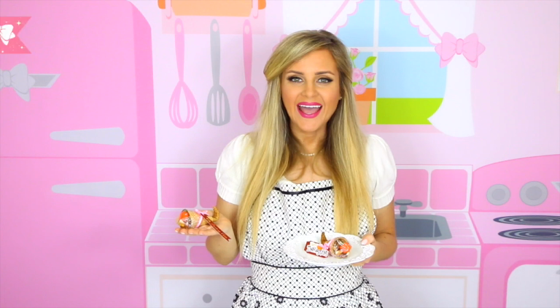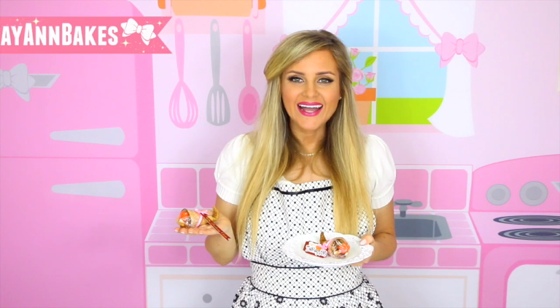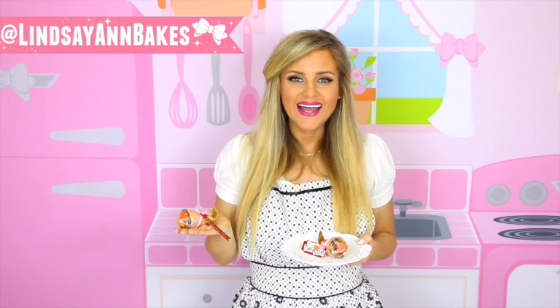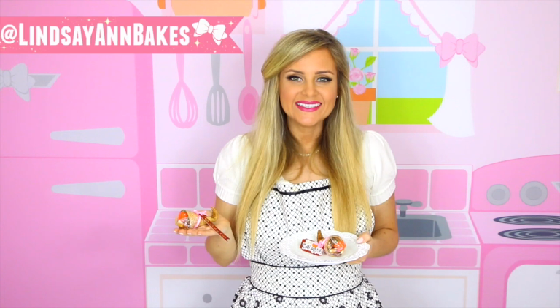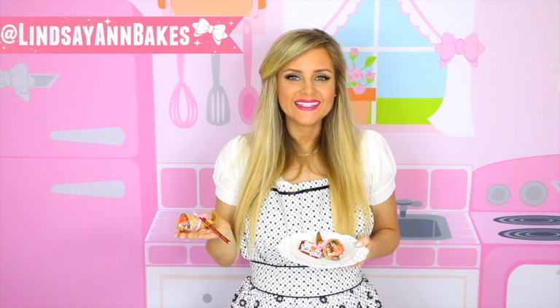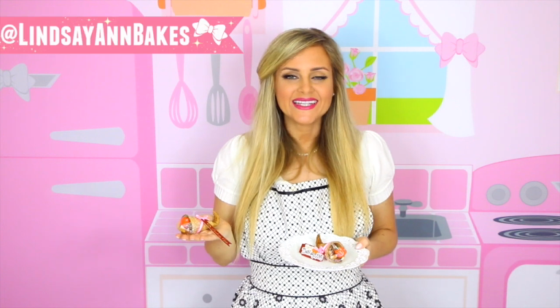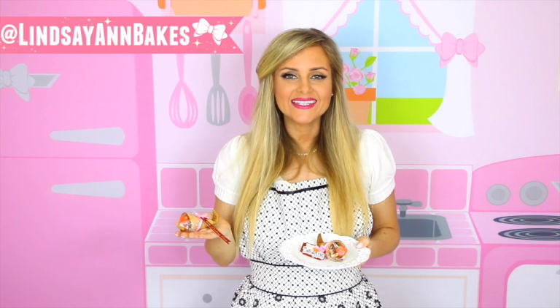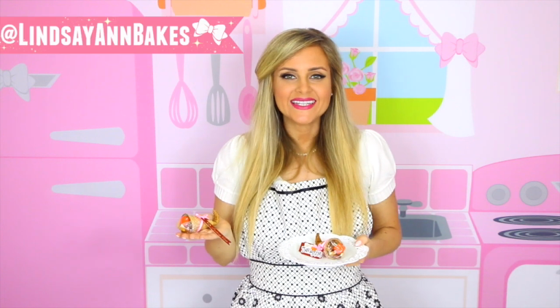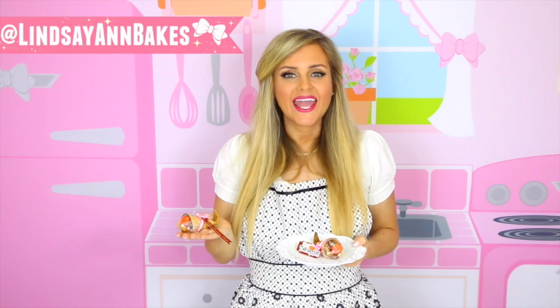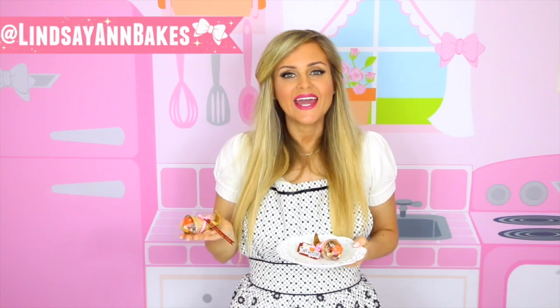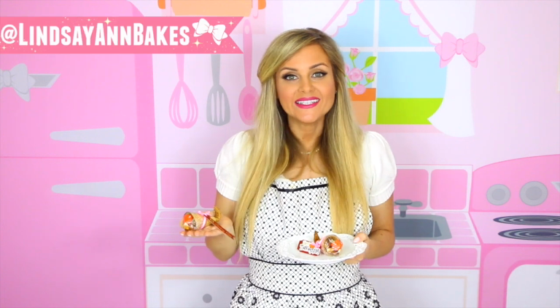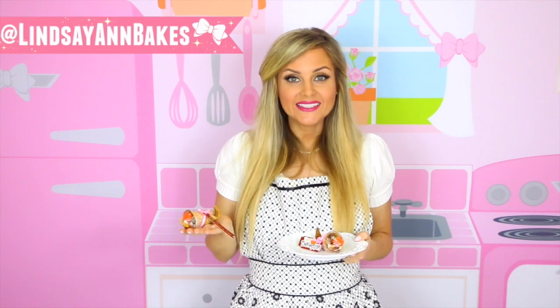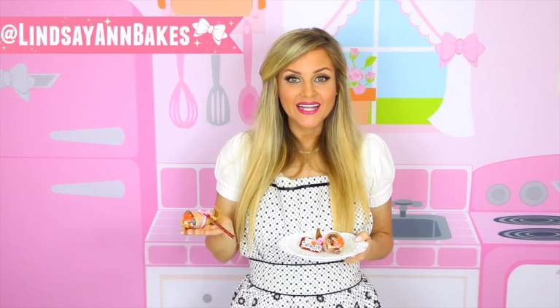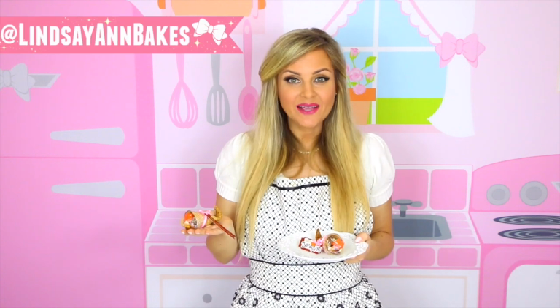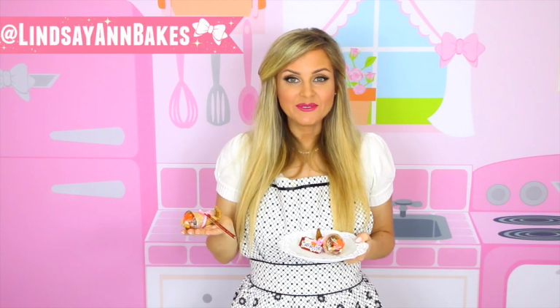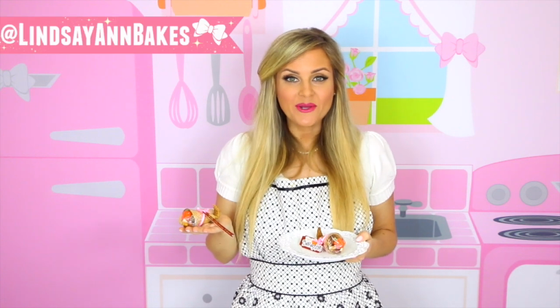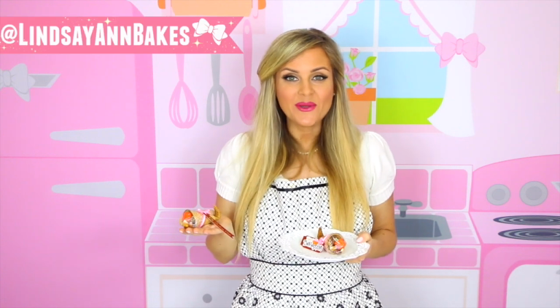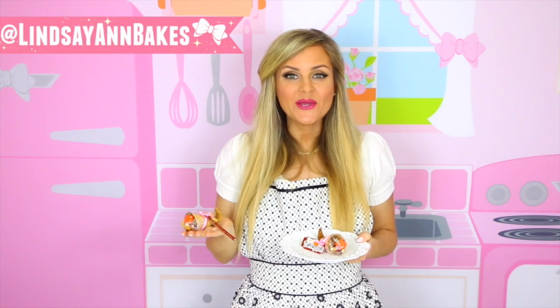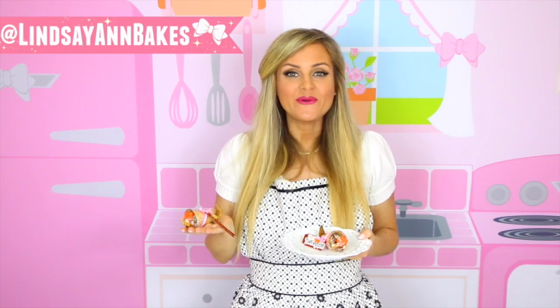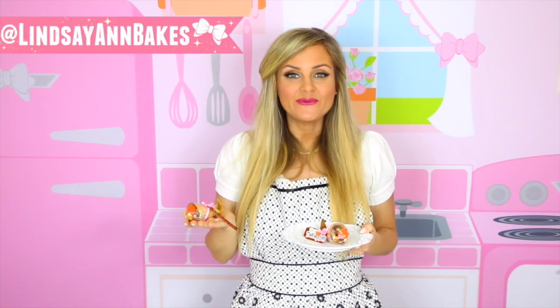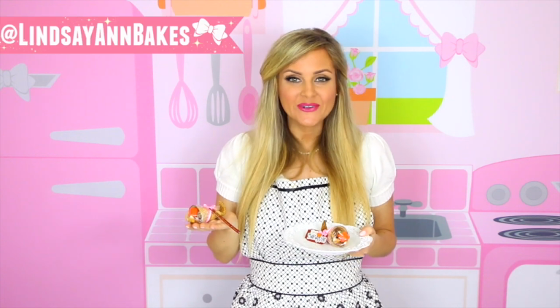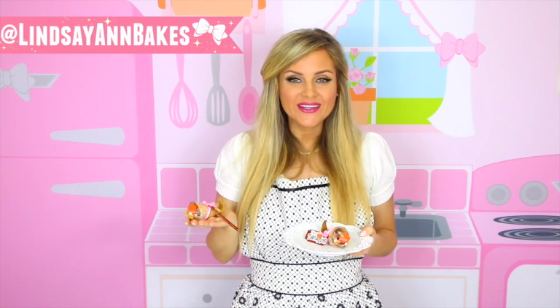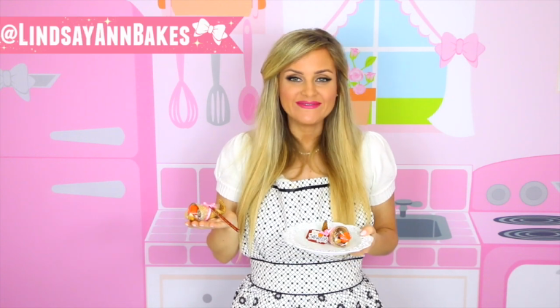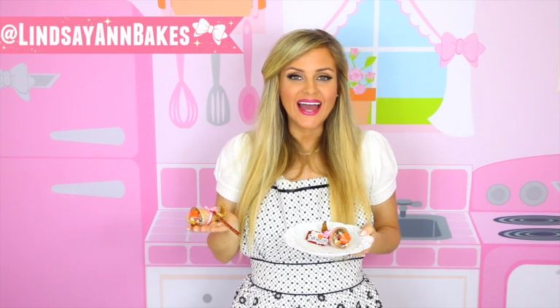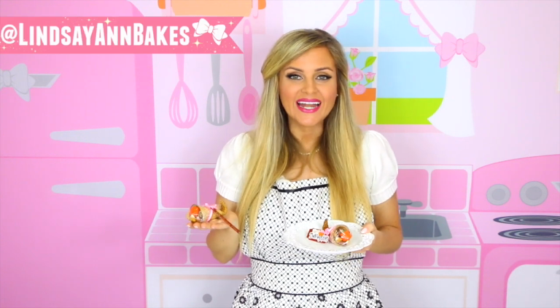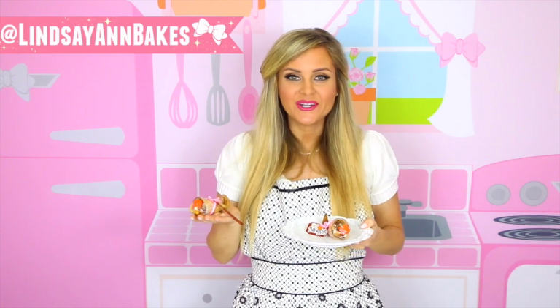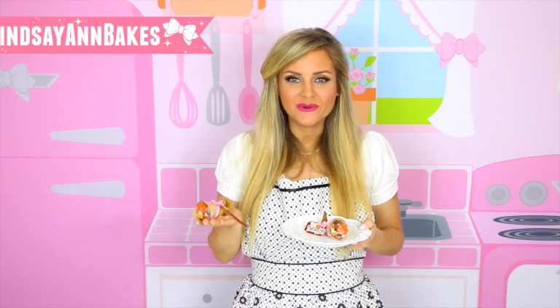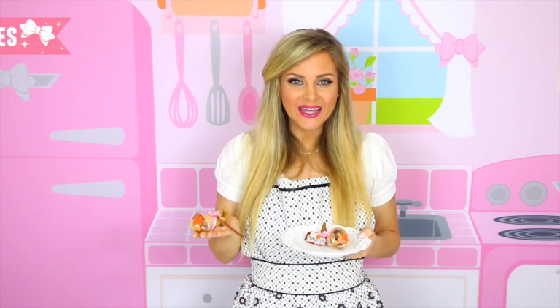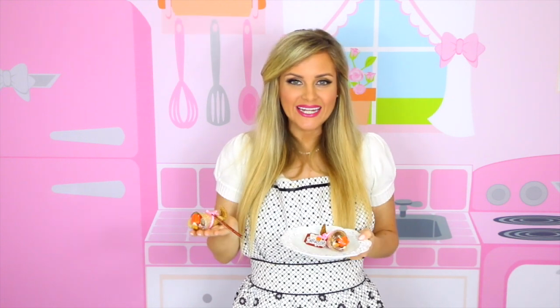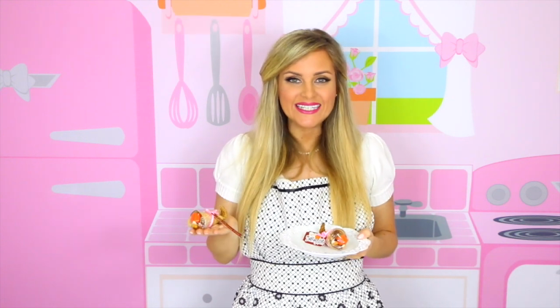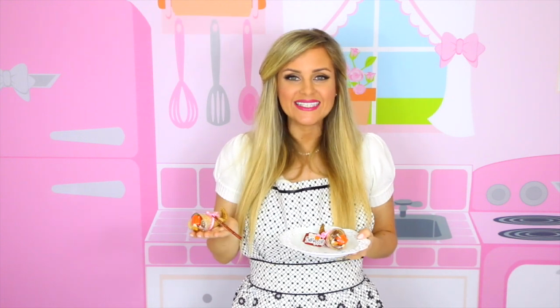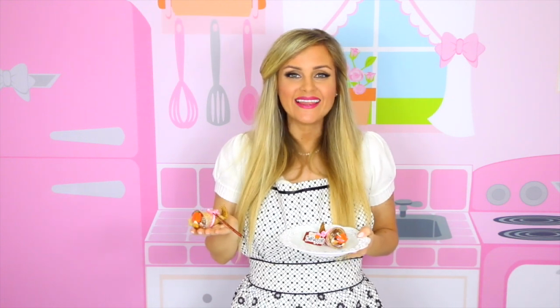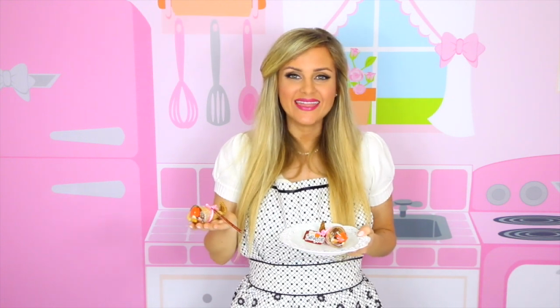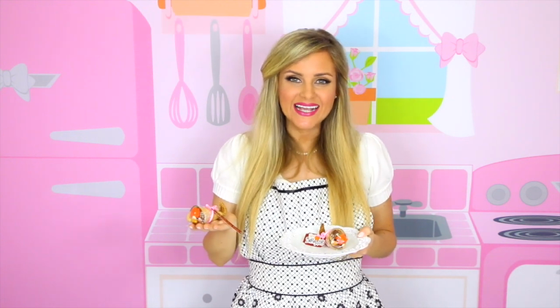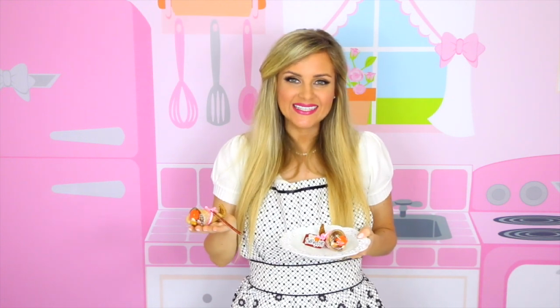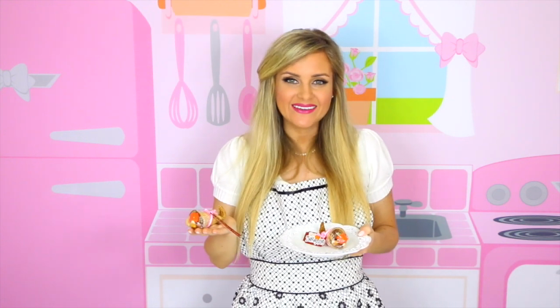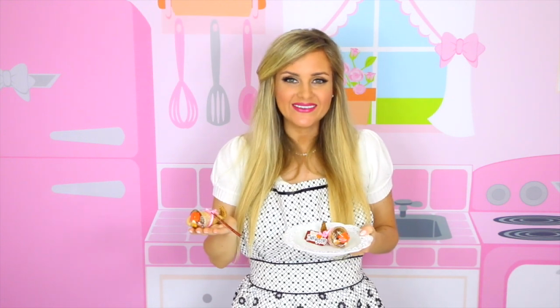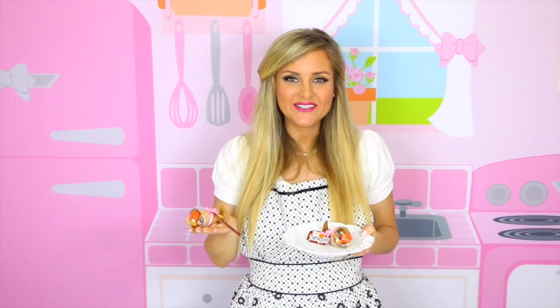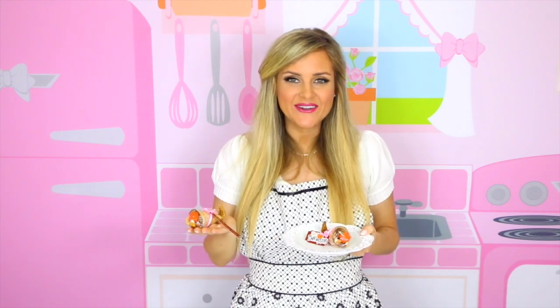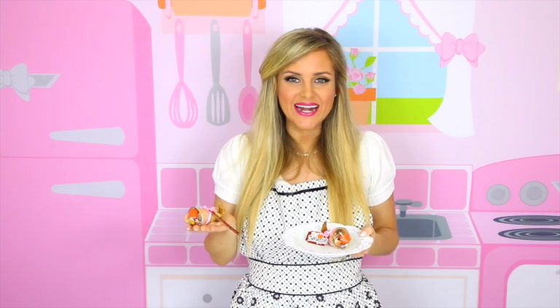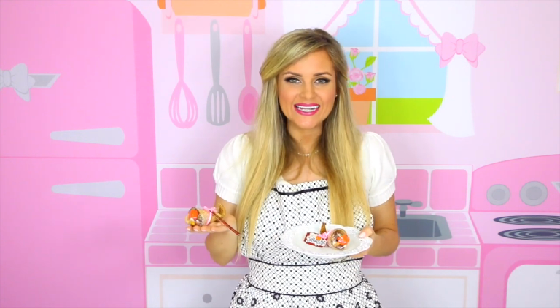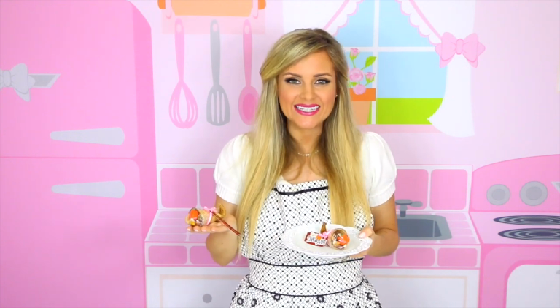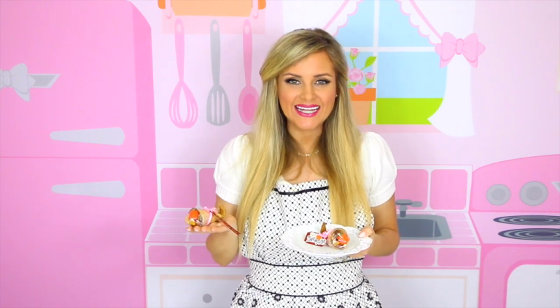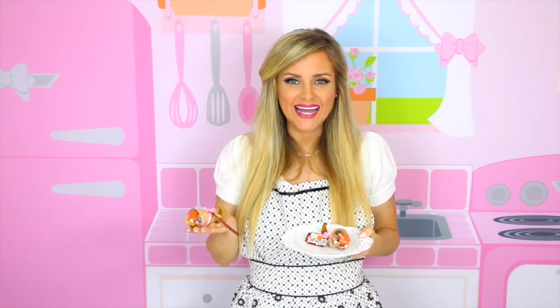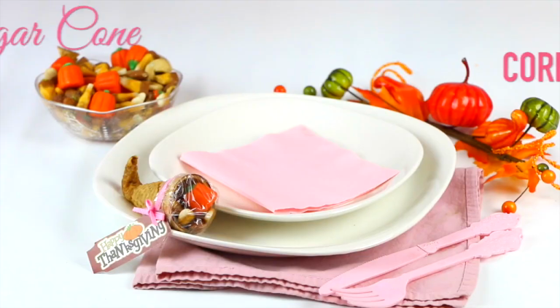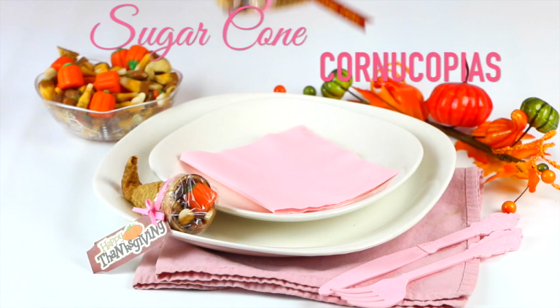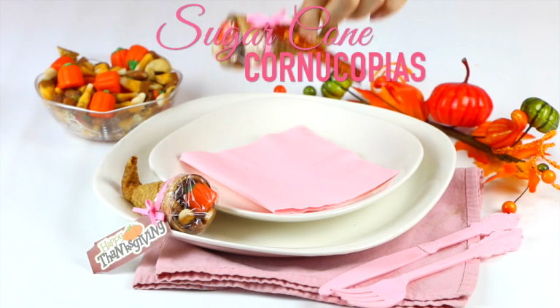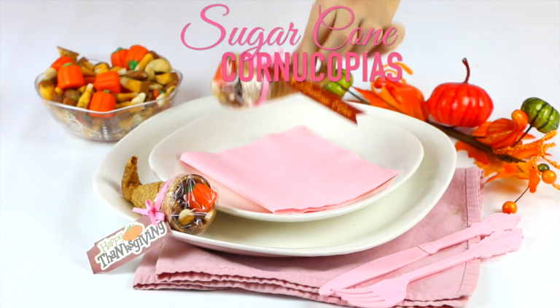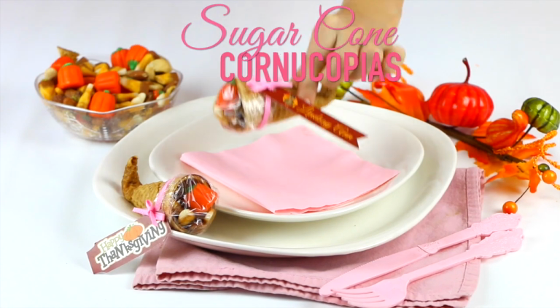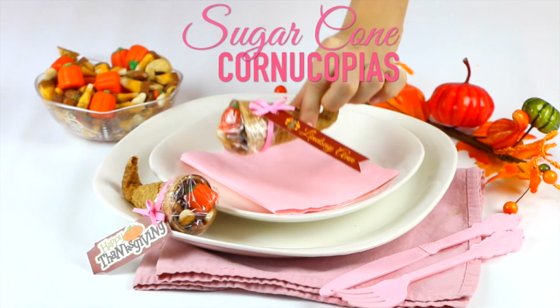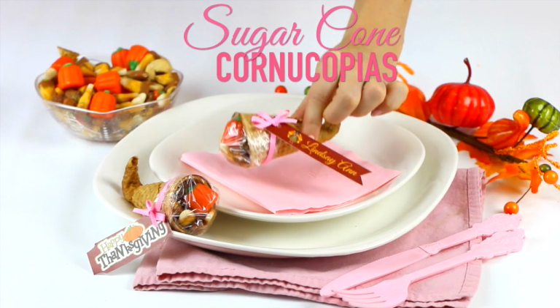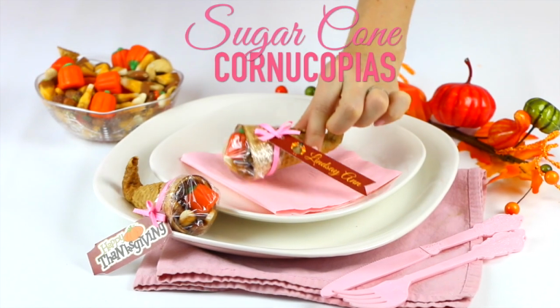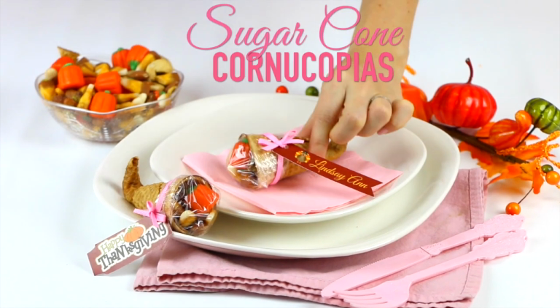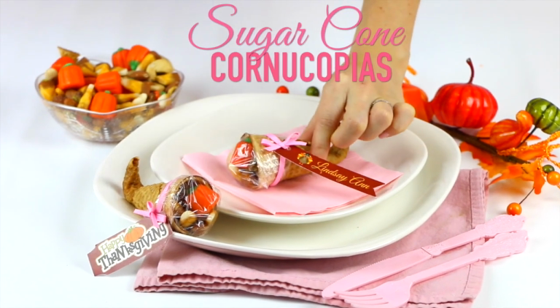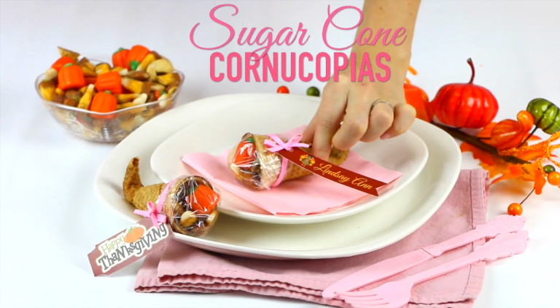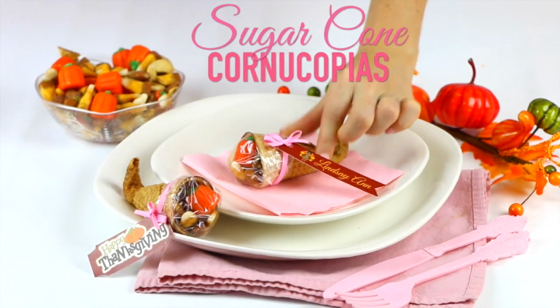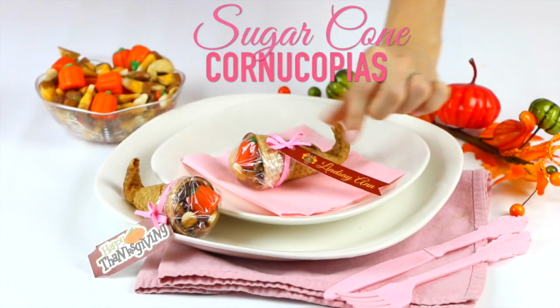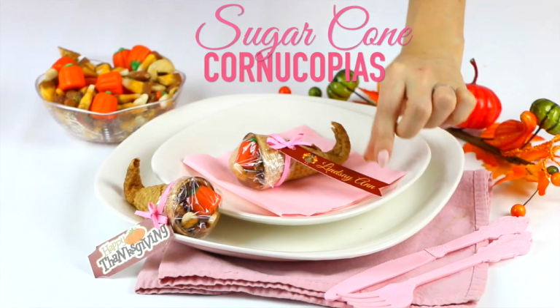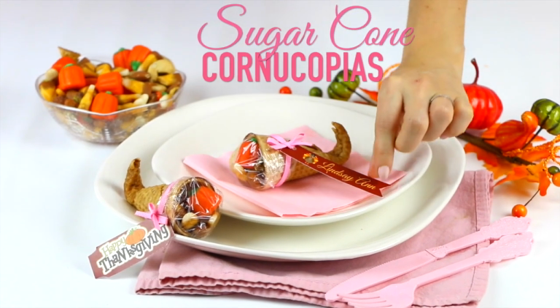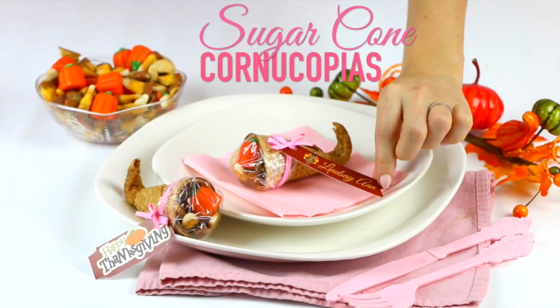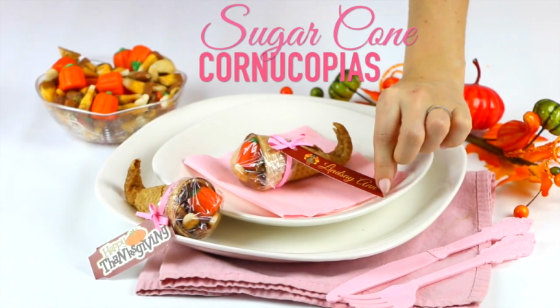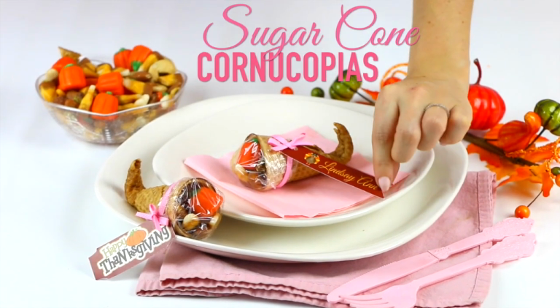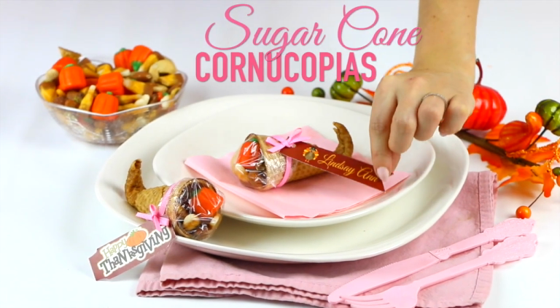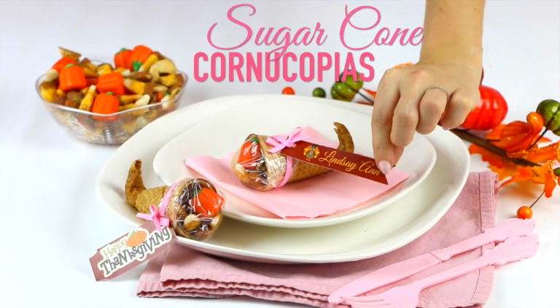Hi guys, it's Lindsay Anne, and today I'm showing you a really fun, quick and easy Thanksgiving treat idea with my sugar cone cornucopias.